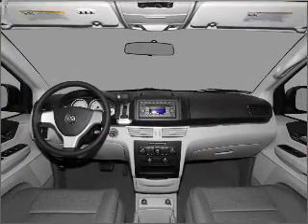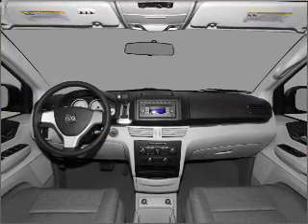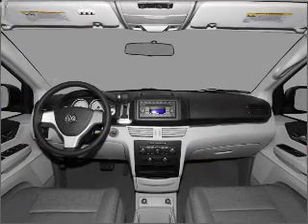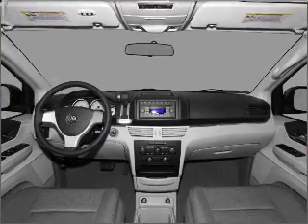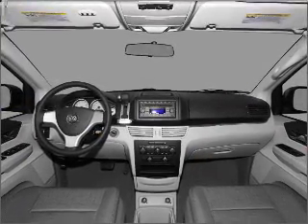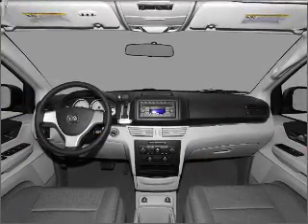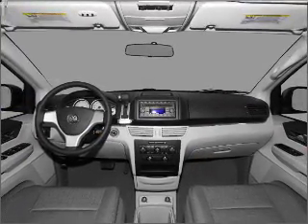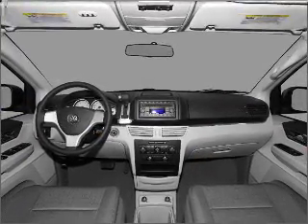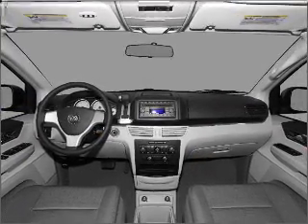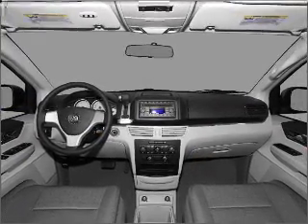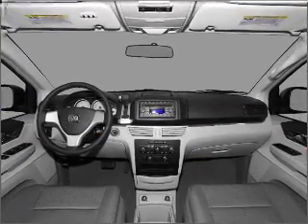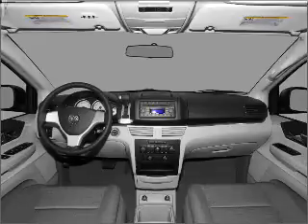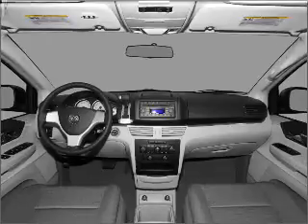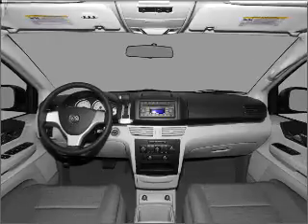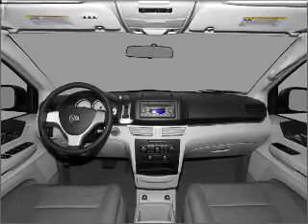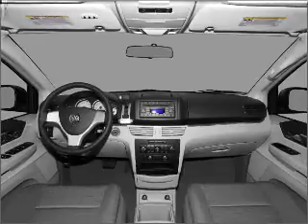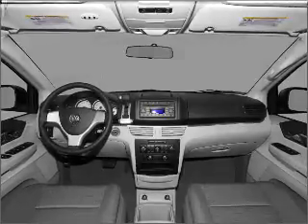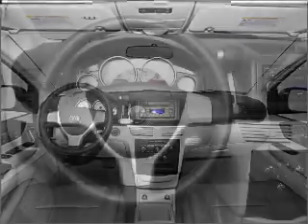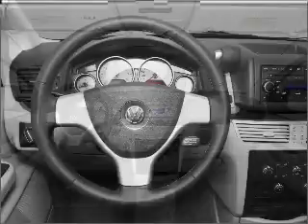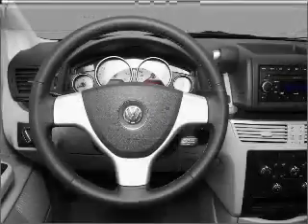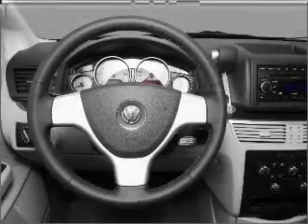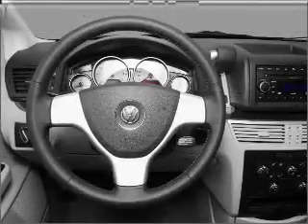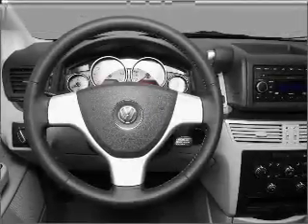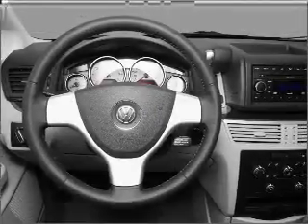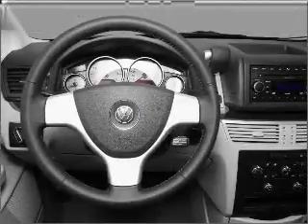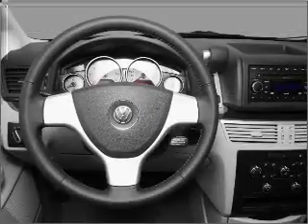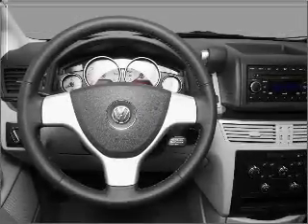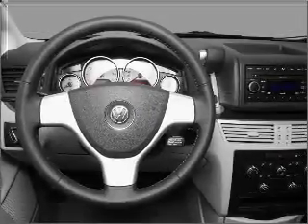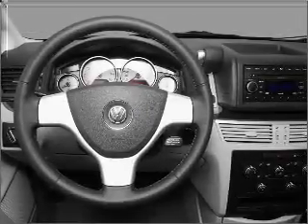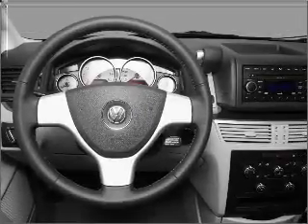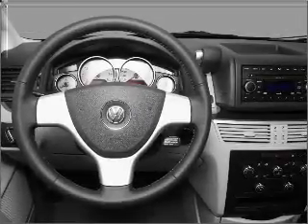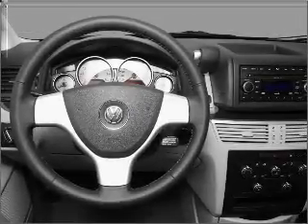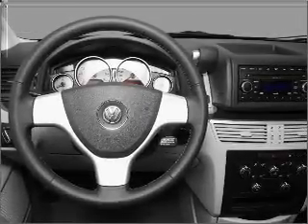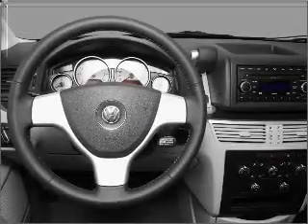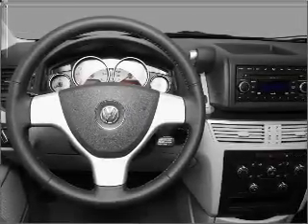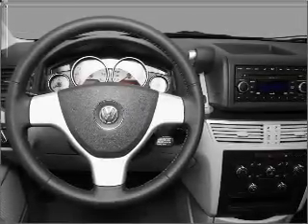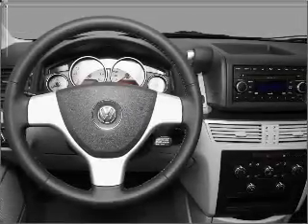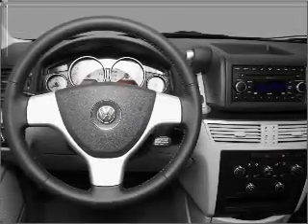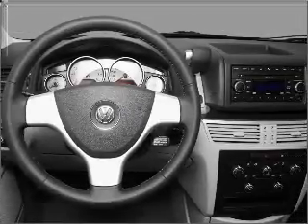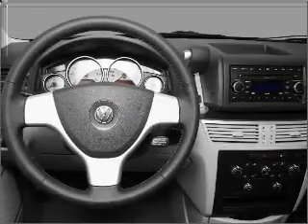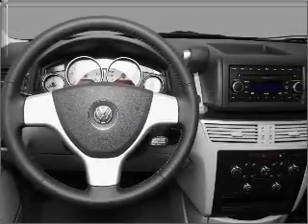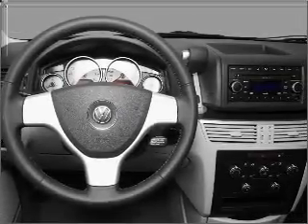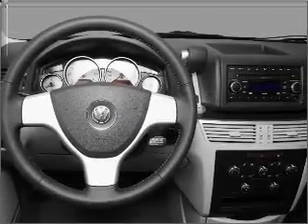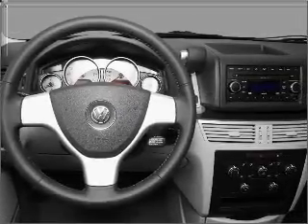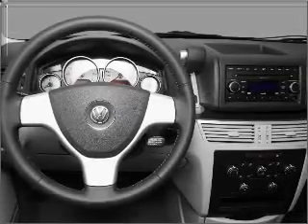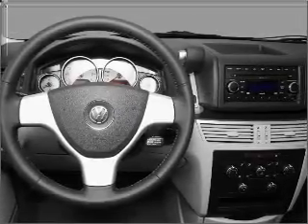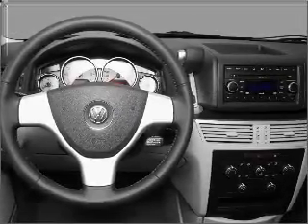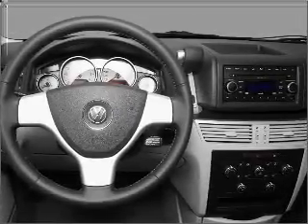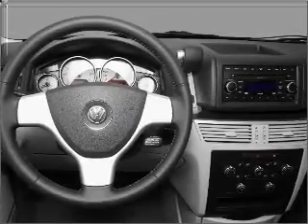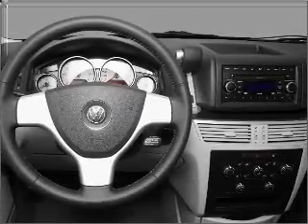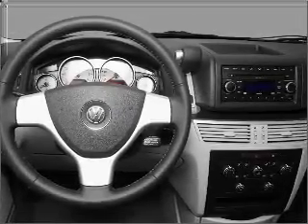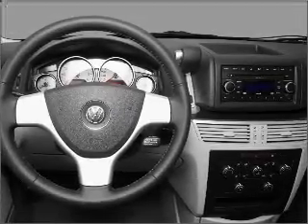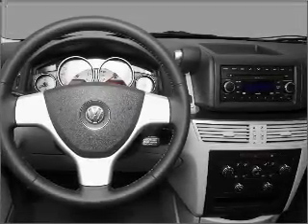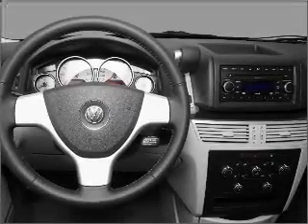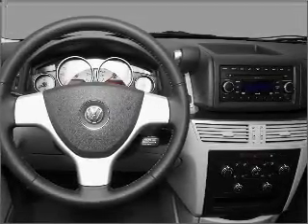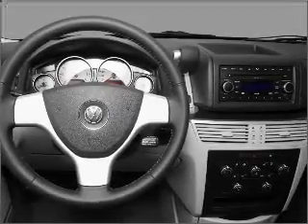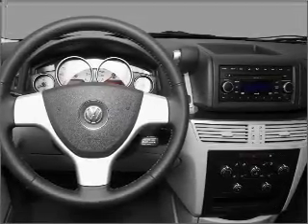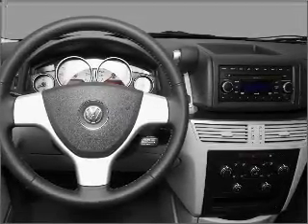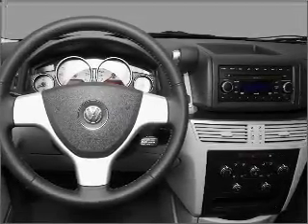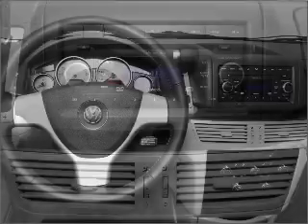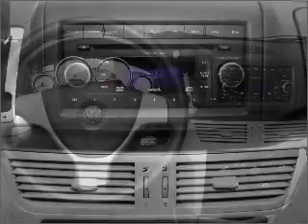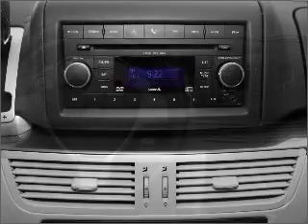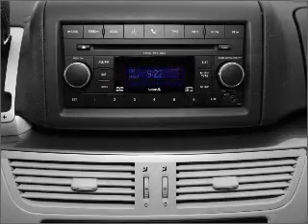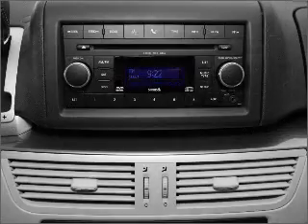Stand out from the crowd with premium wheels. The anti-lock braking system will keep you safe on the road. The sunroof lets fresh air in.